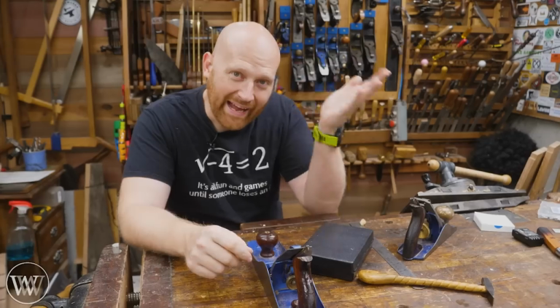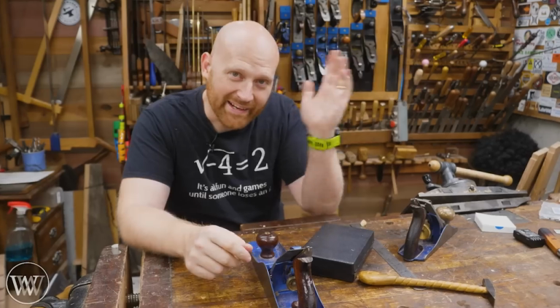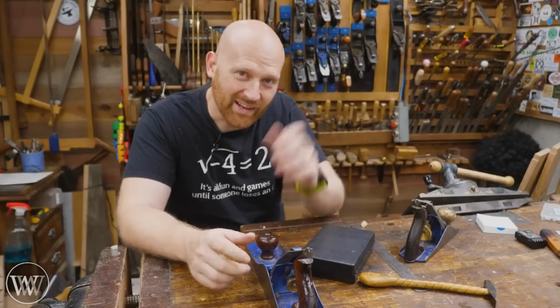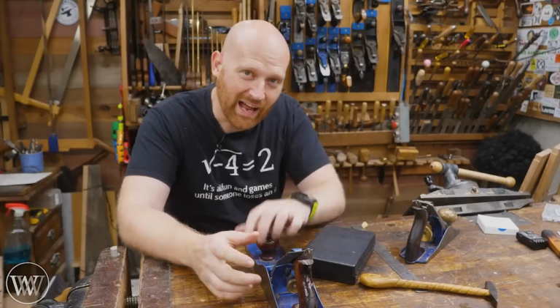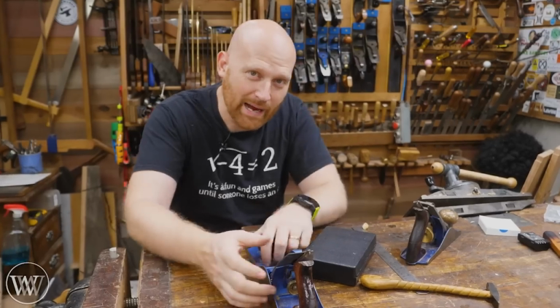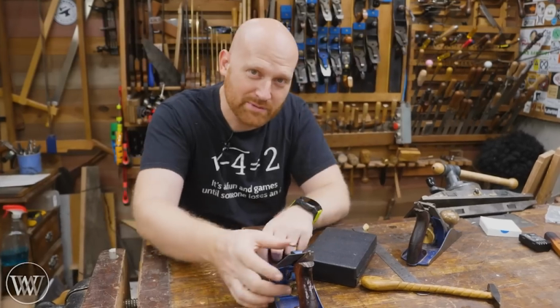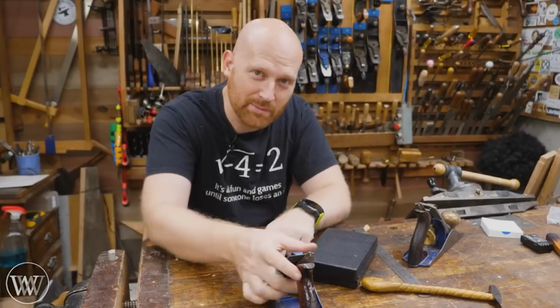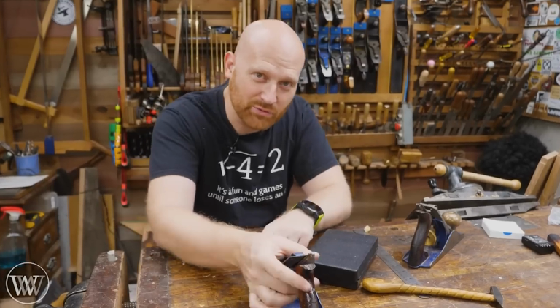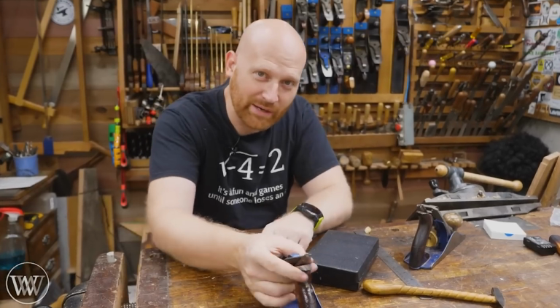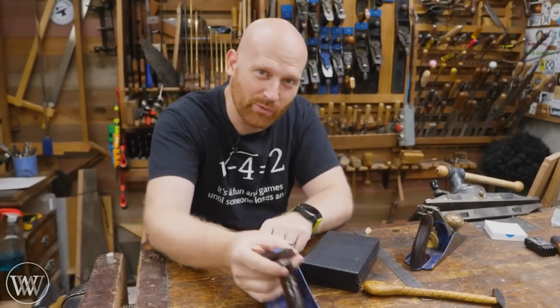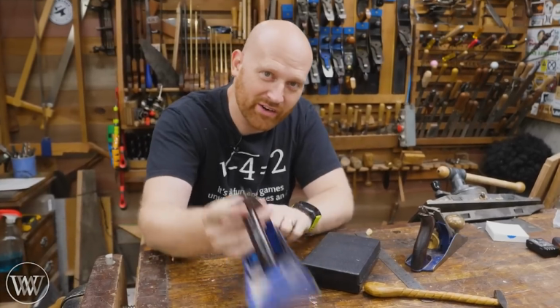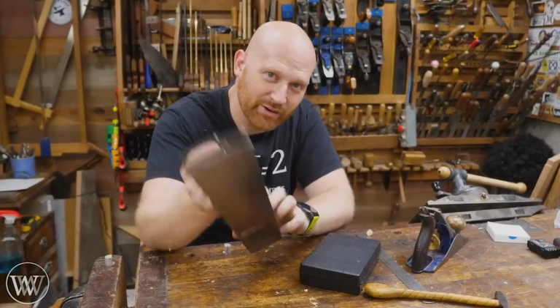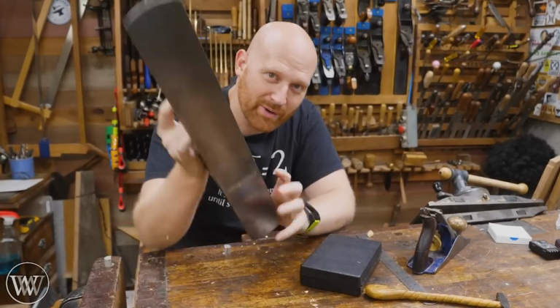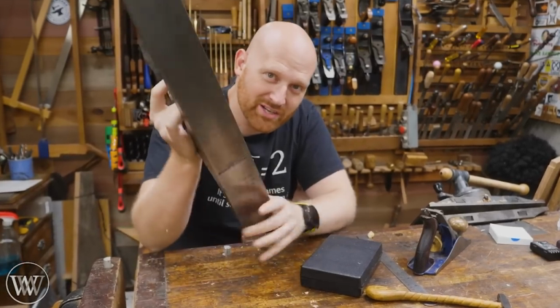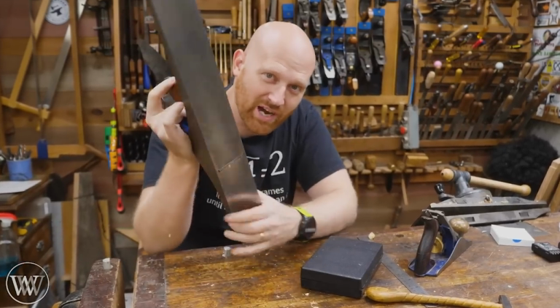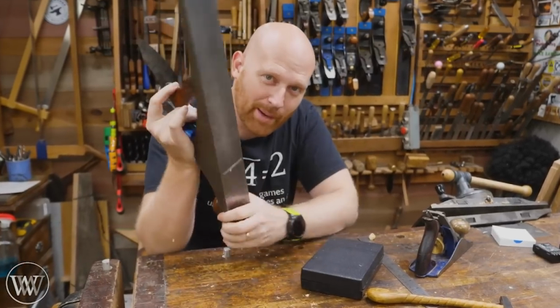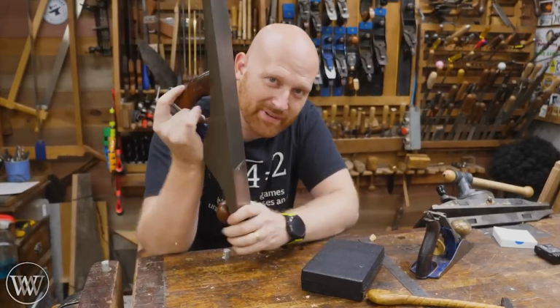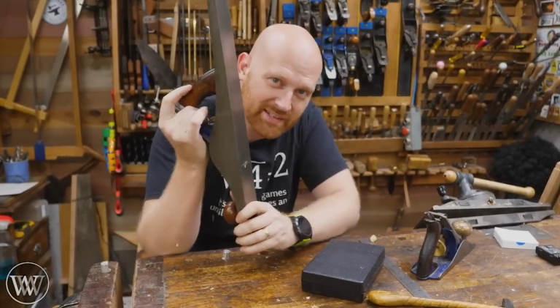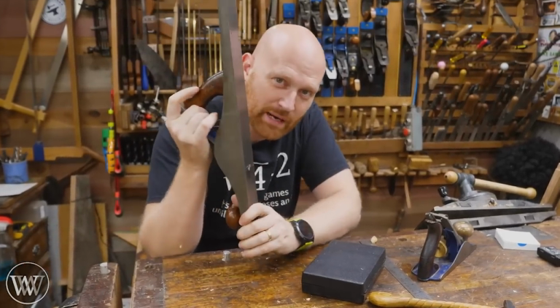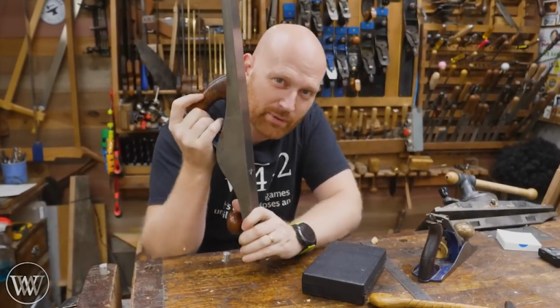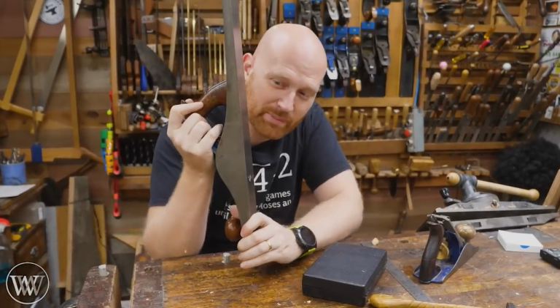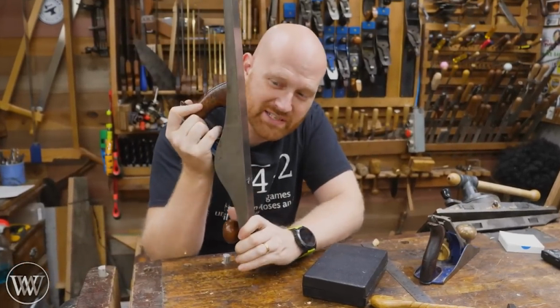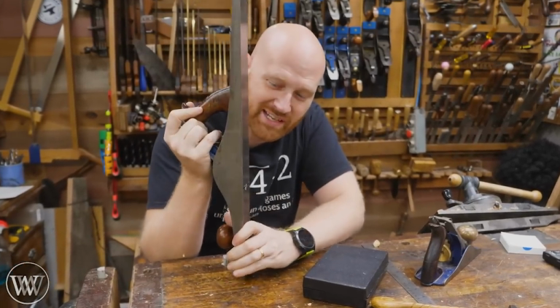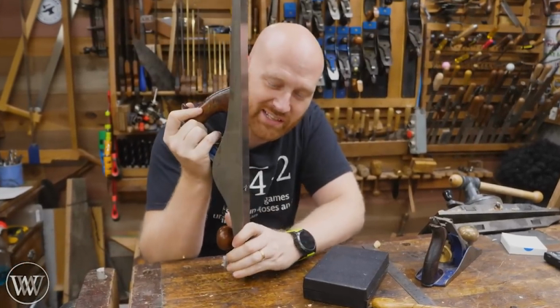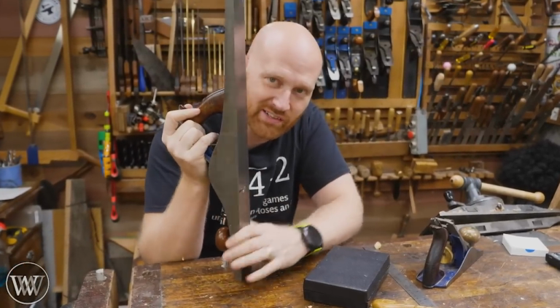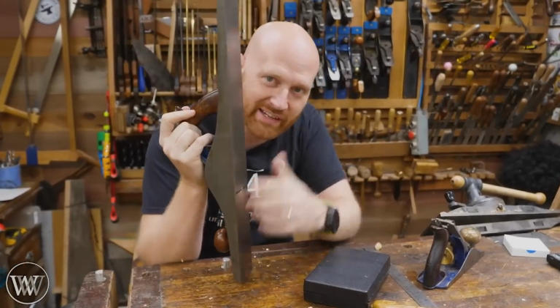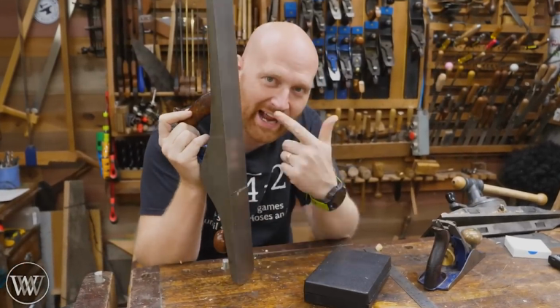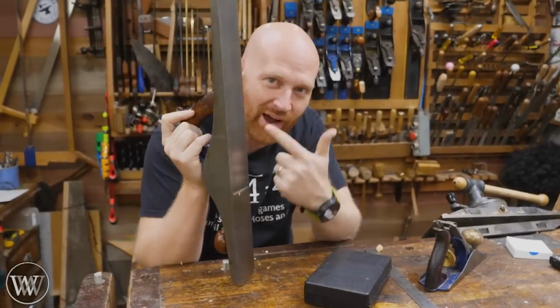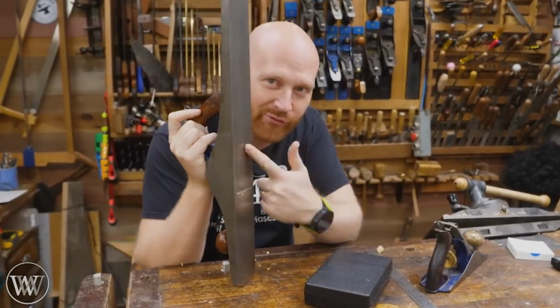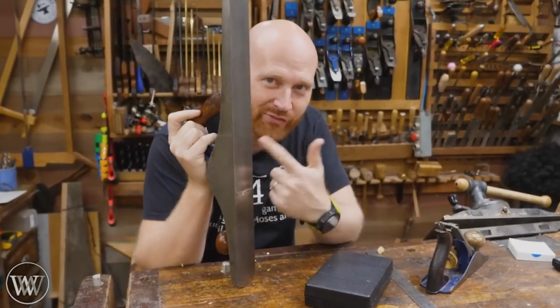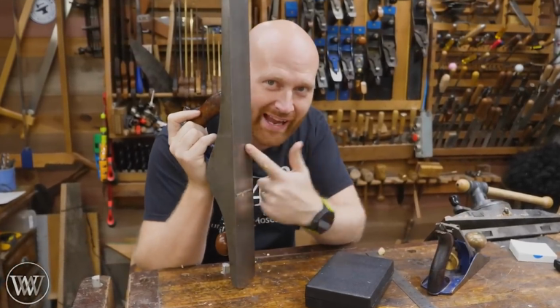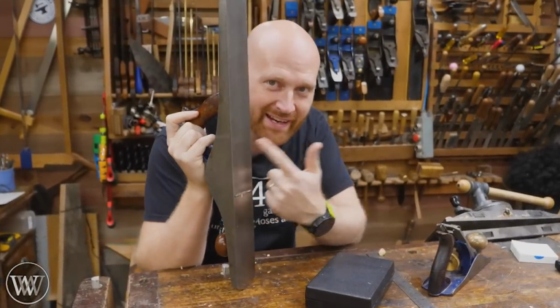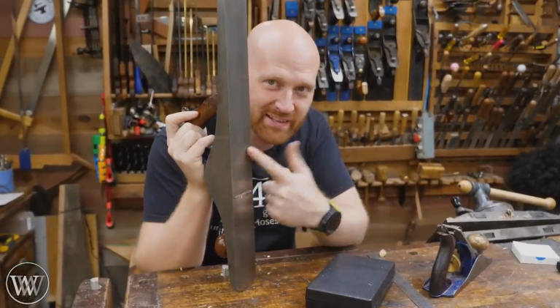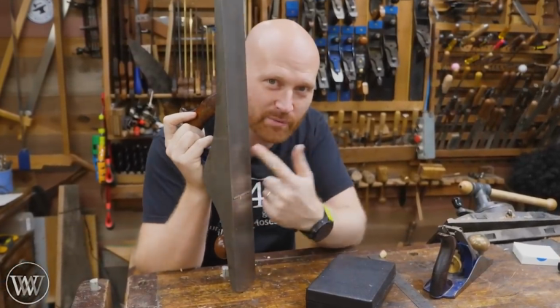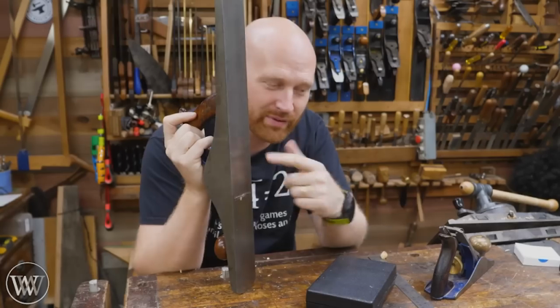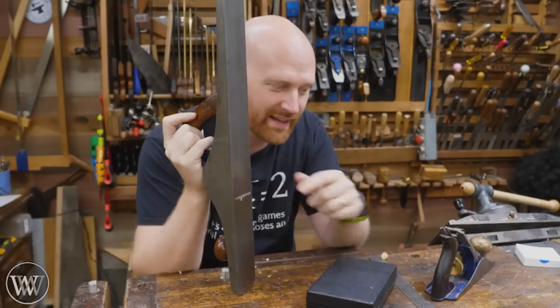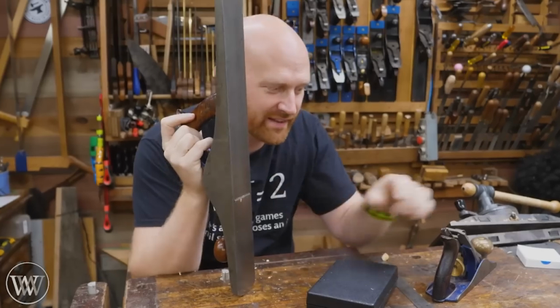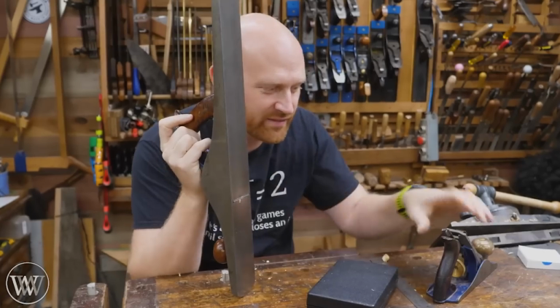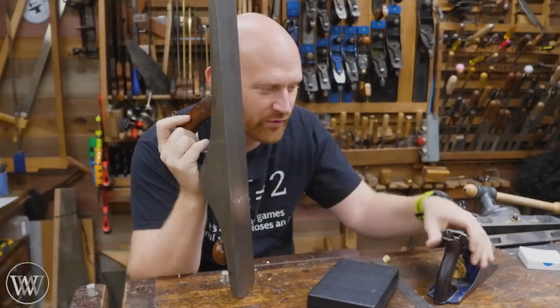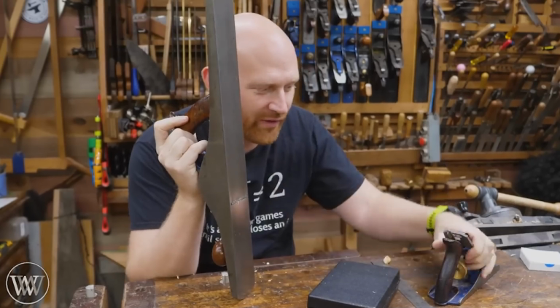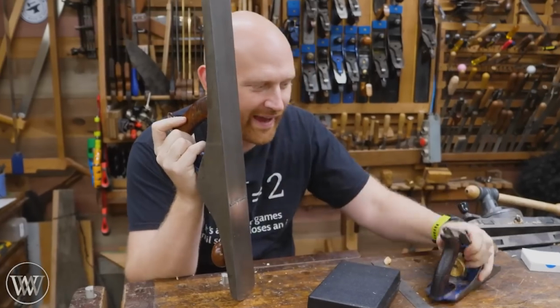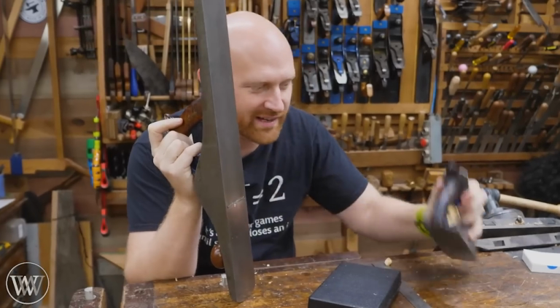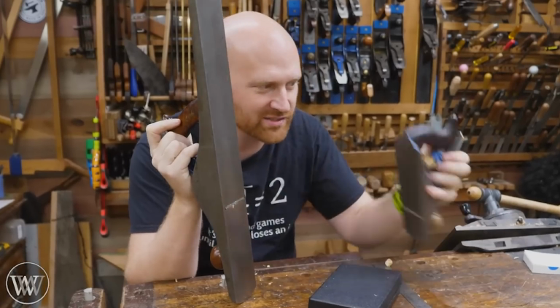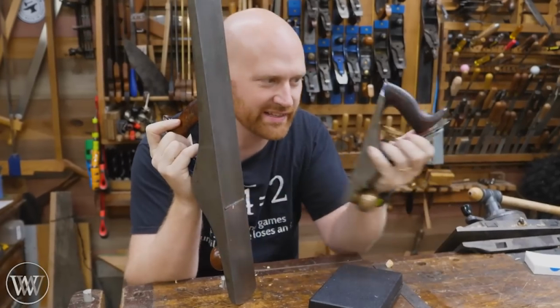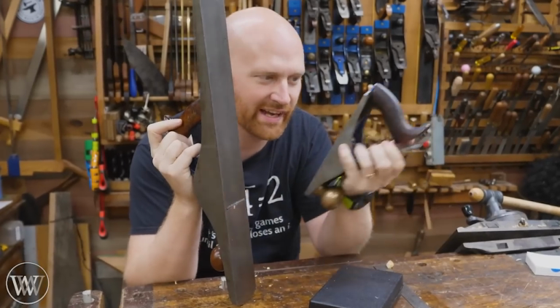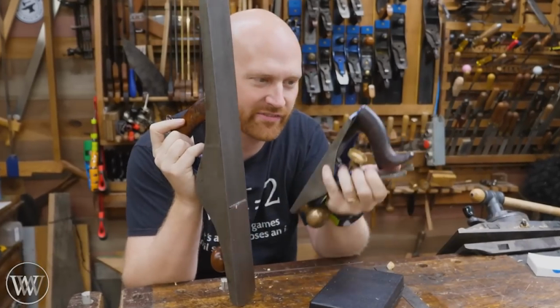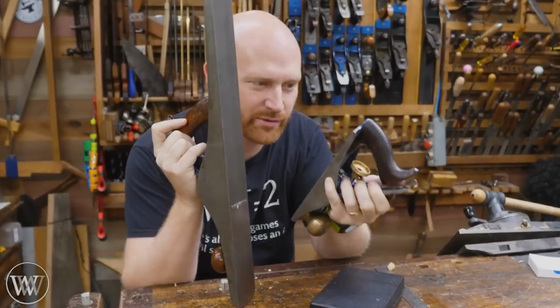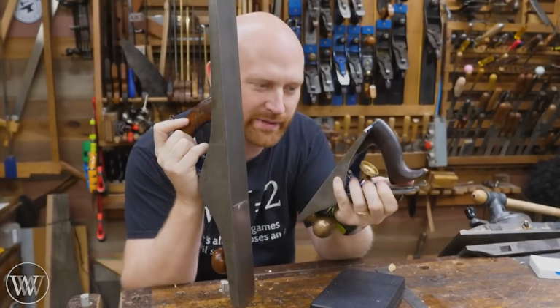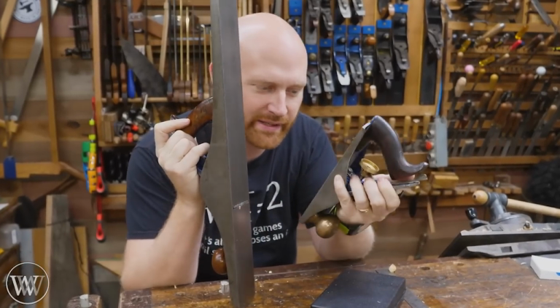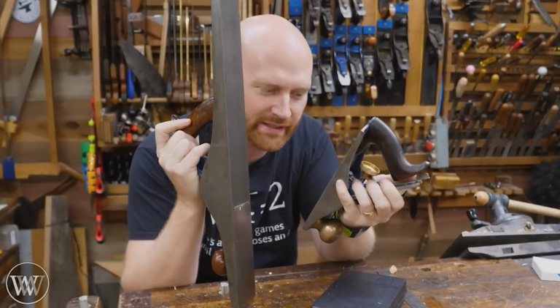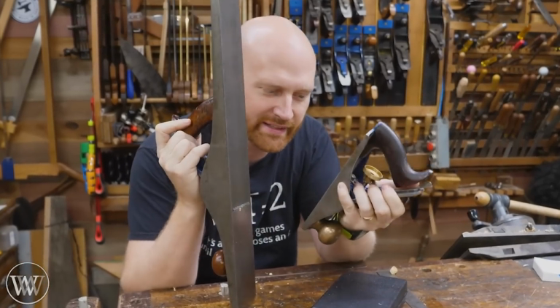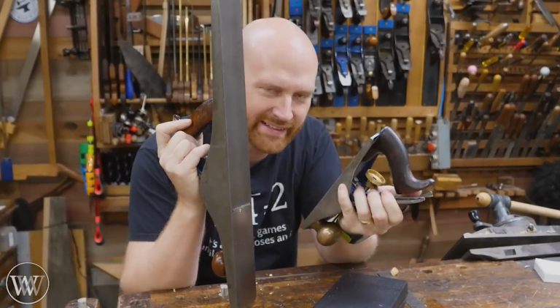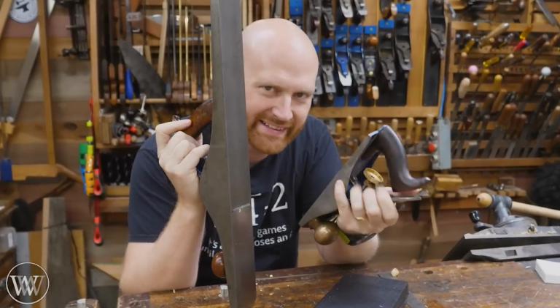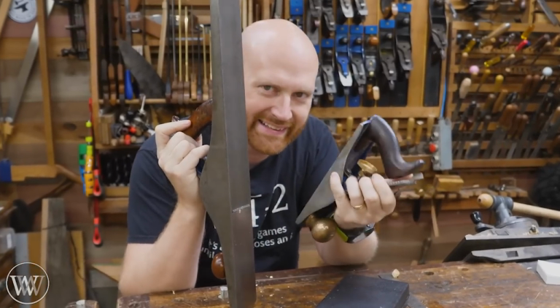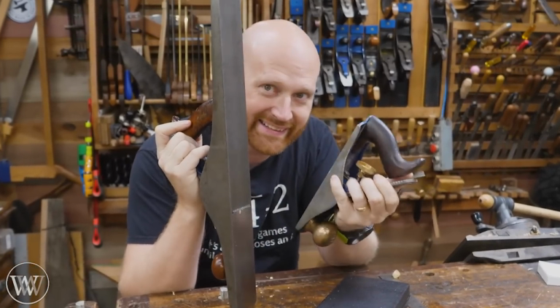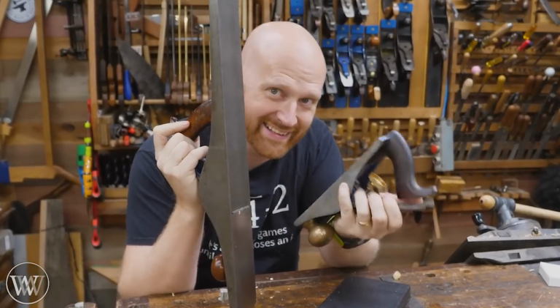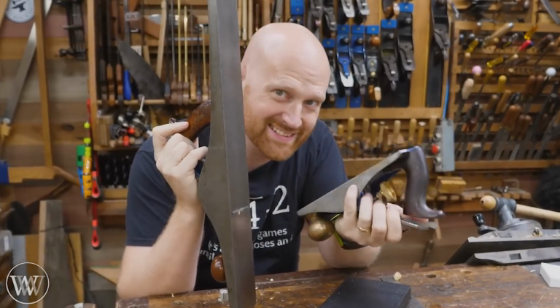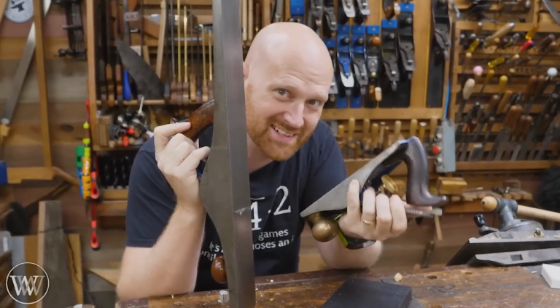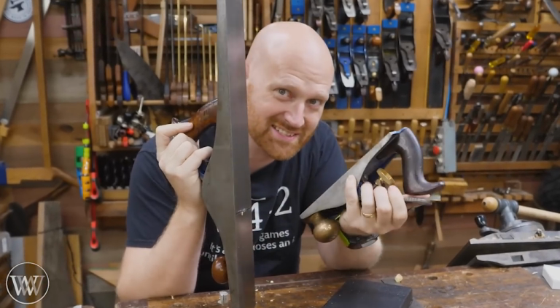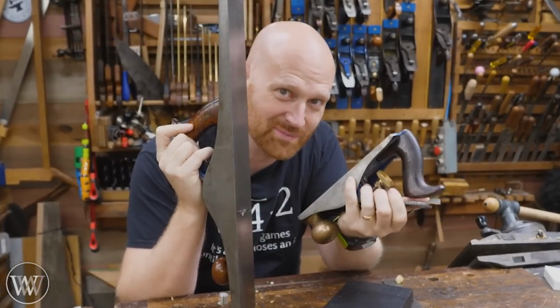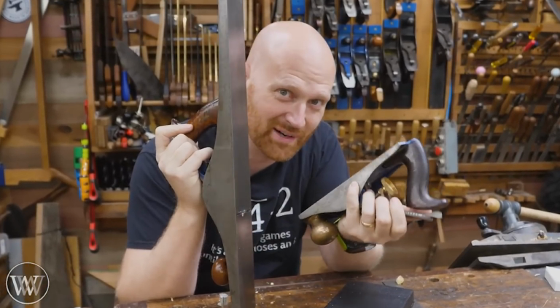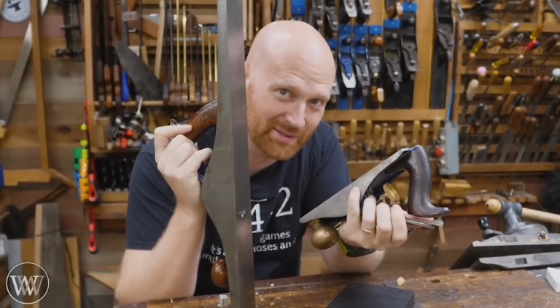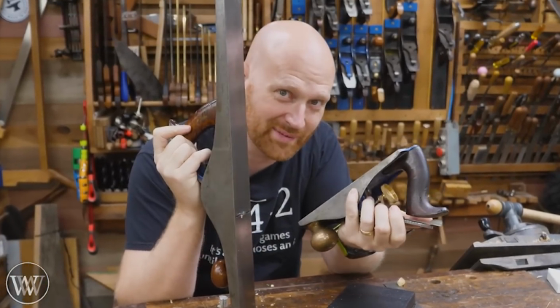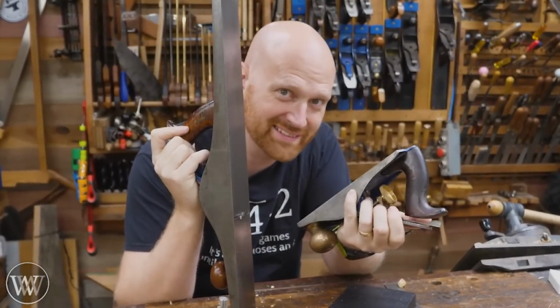Hey y'all, I'm James Wright. Welcome to my shop. Today we're gonna be taking a look at how flat does a plane sole actually have to be? Let's start some arguments.